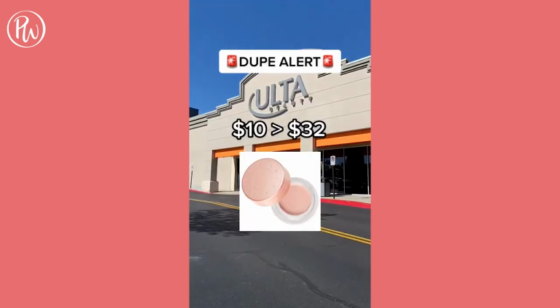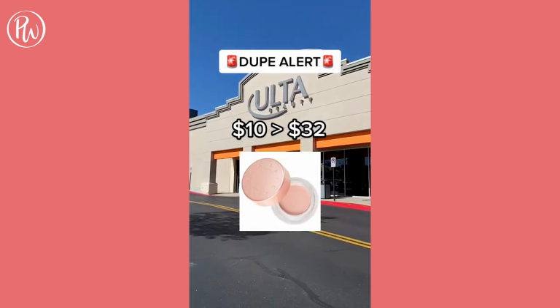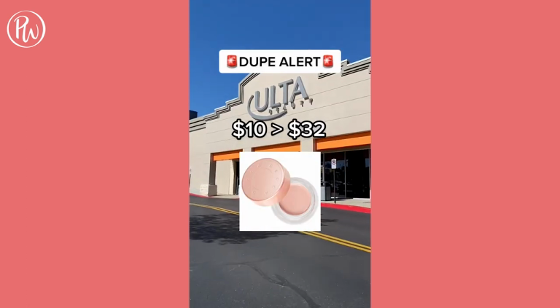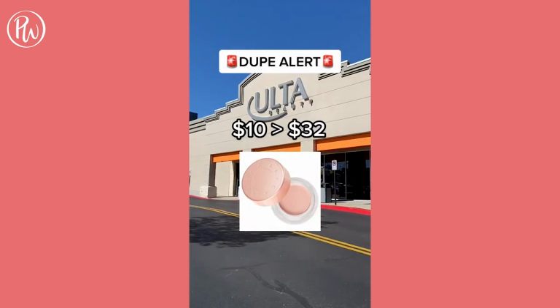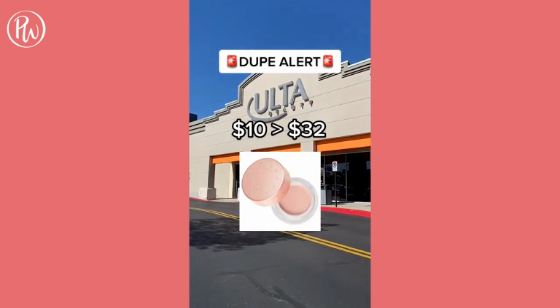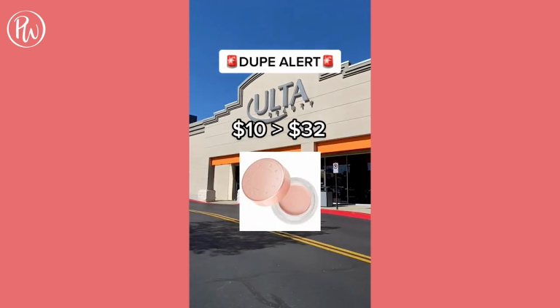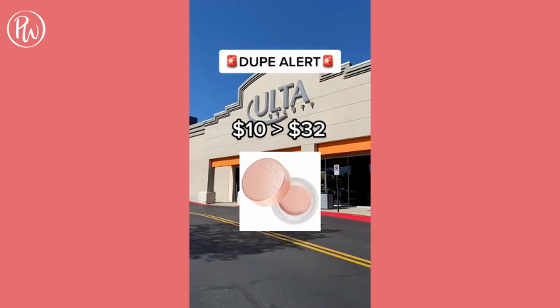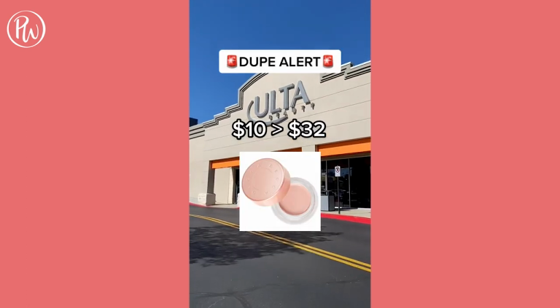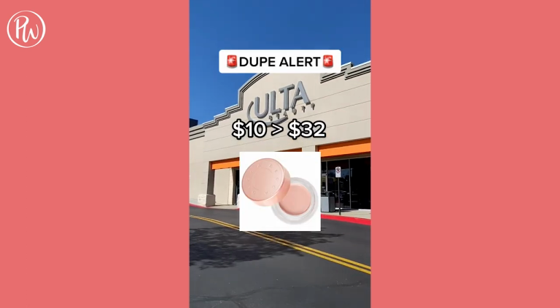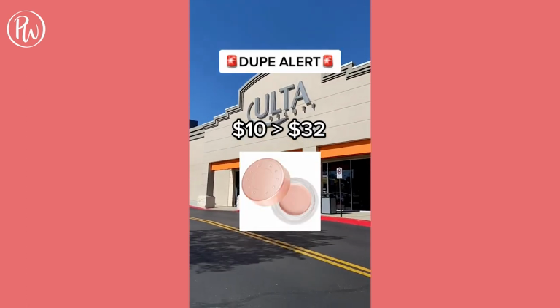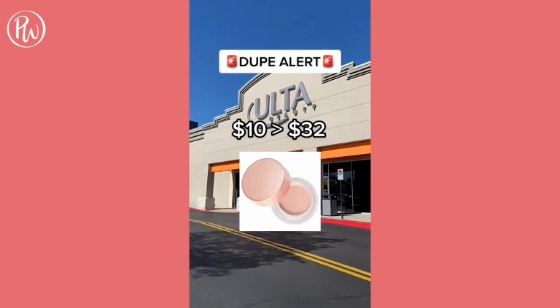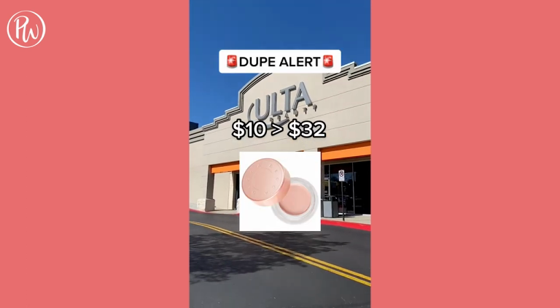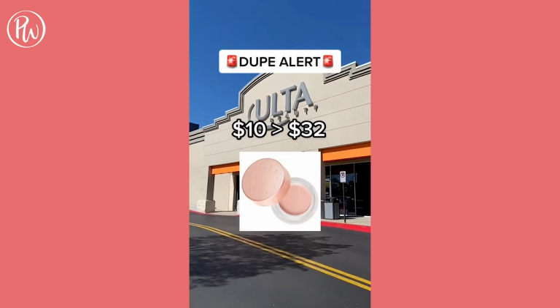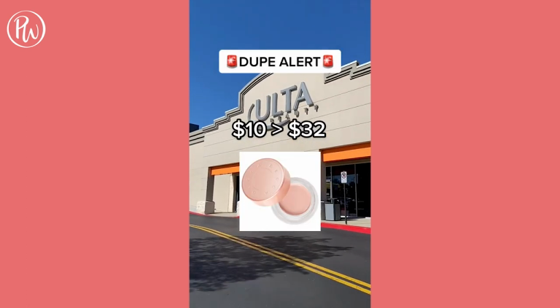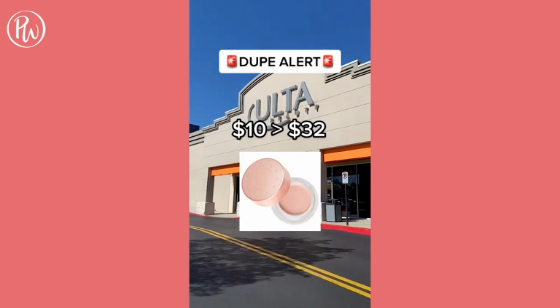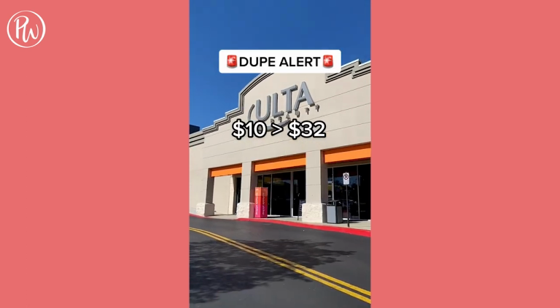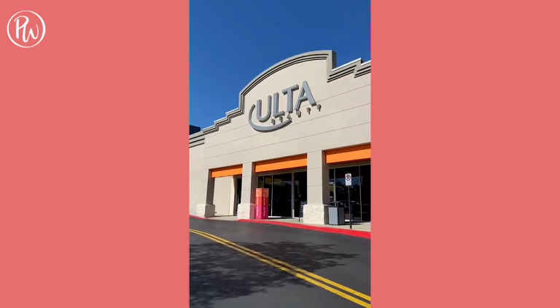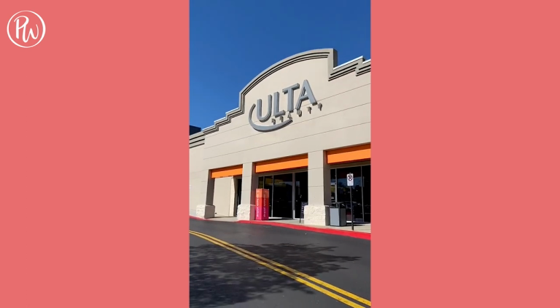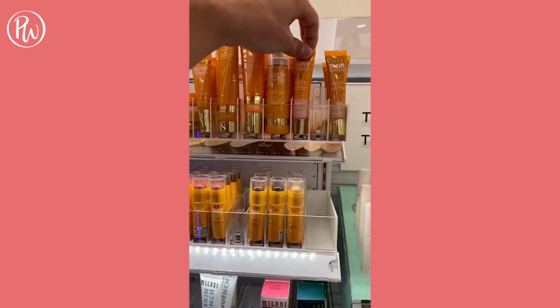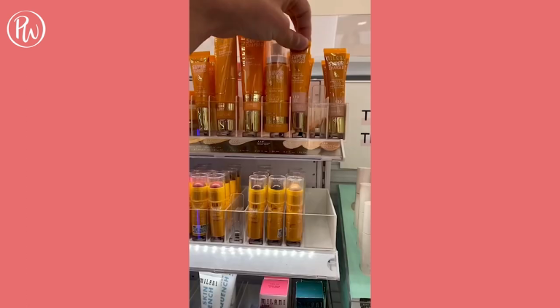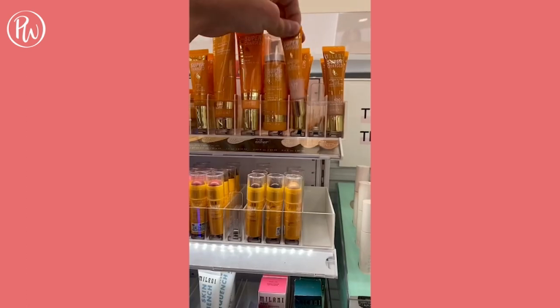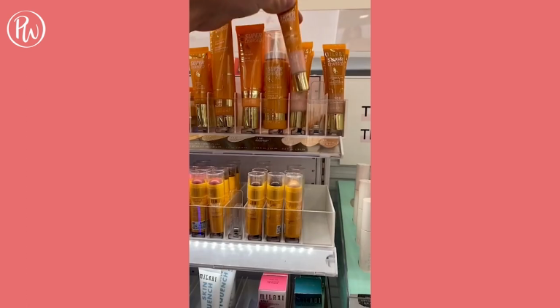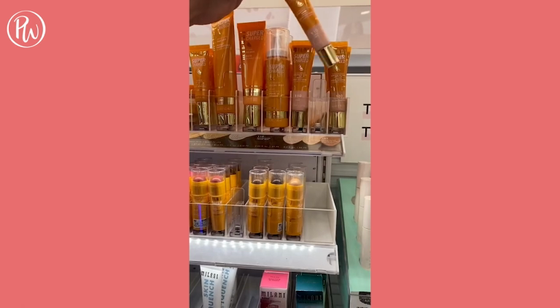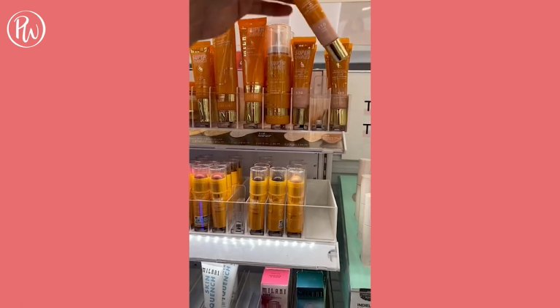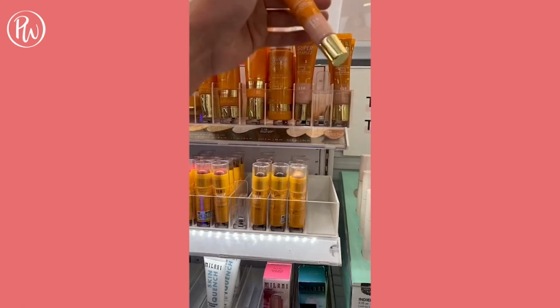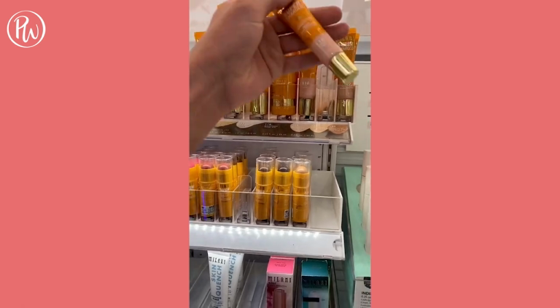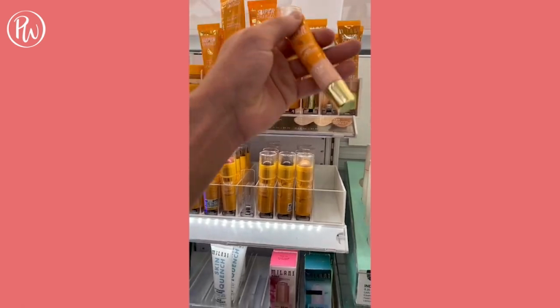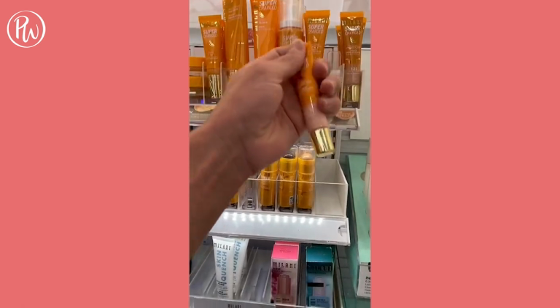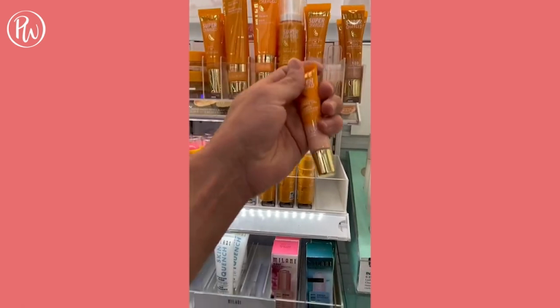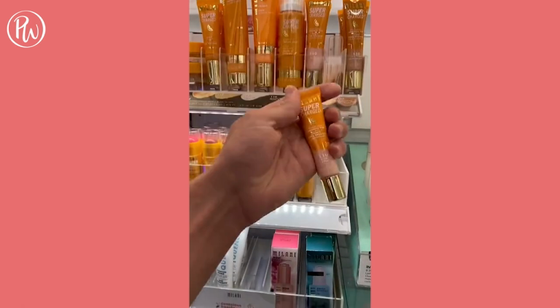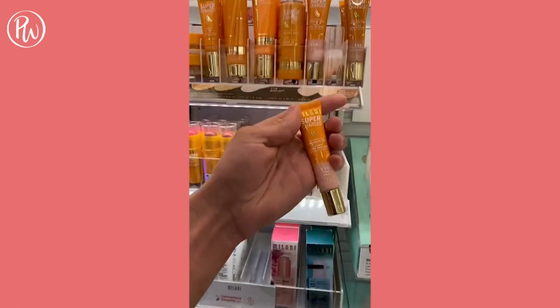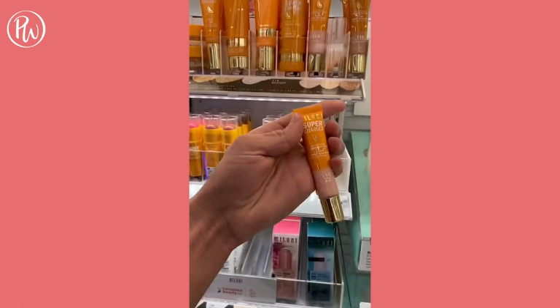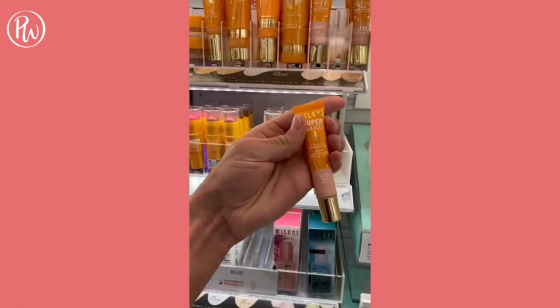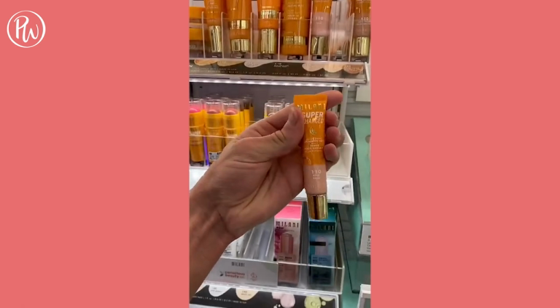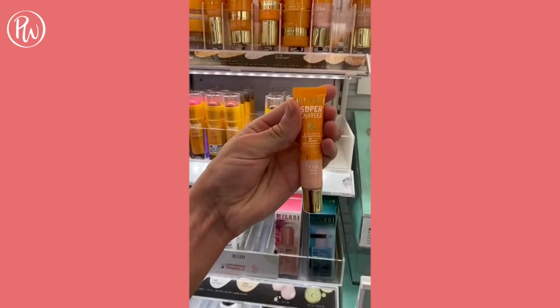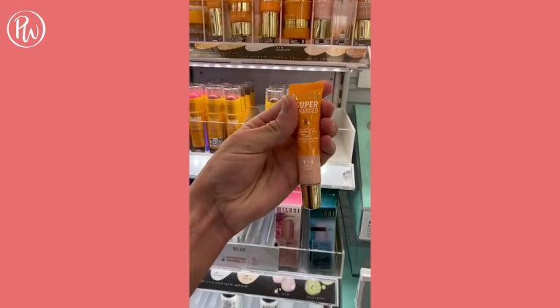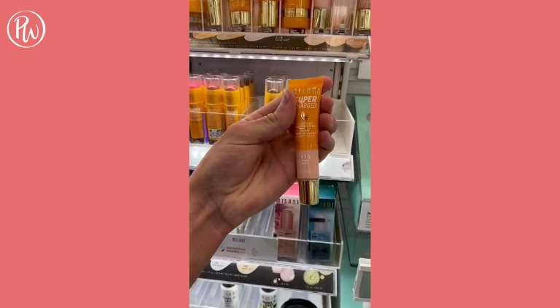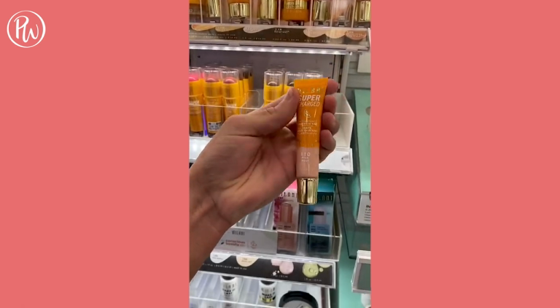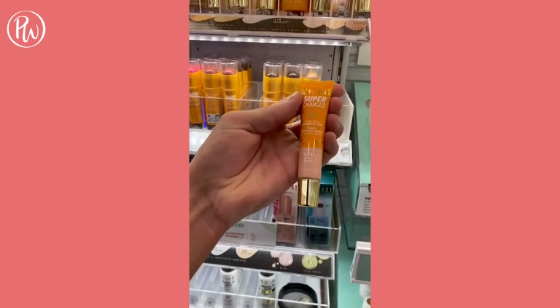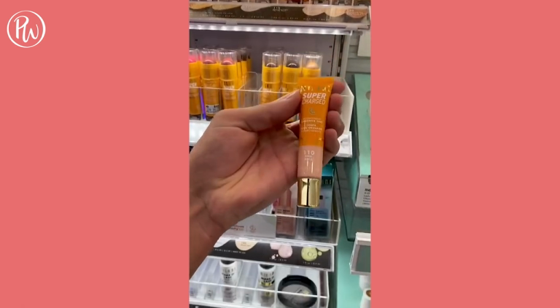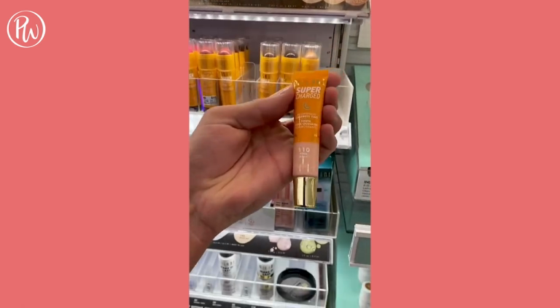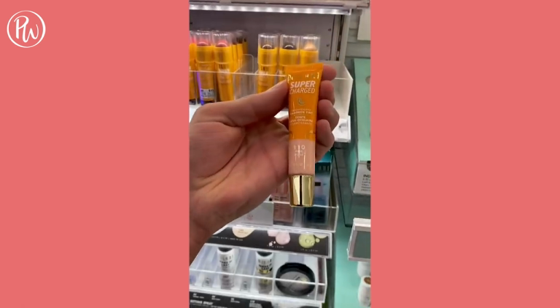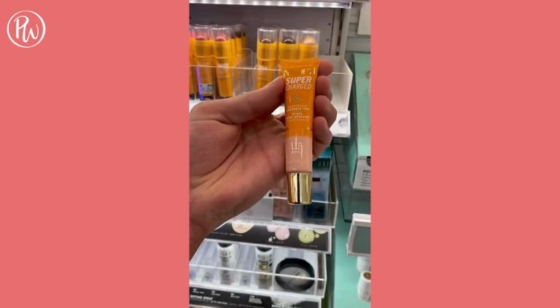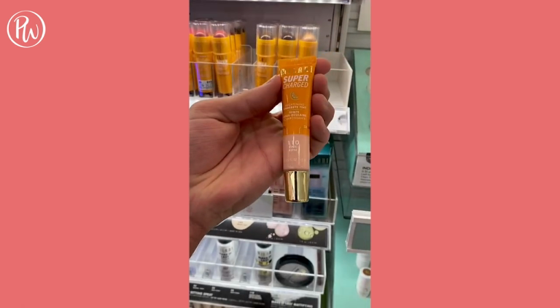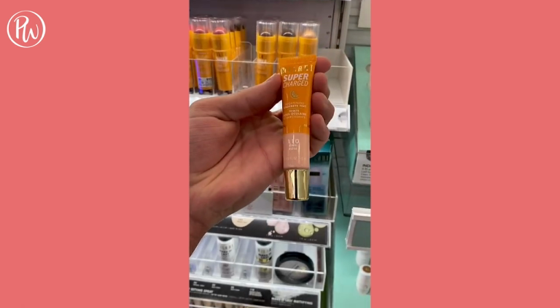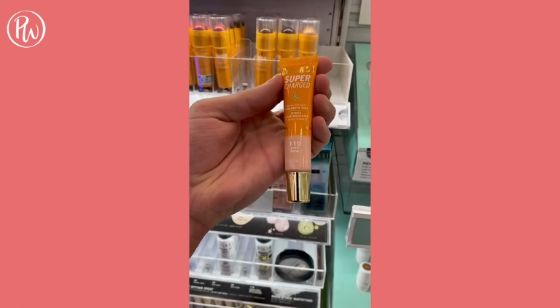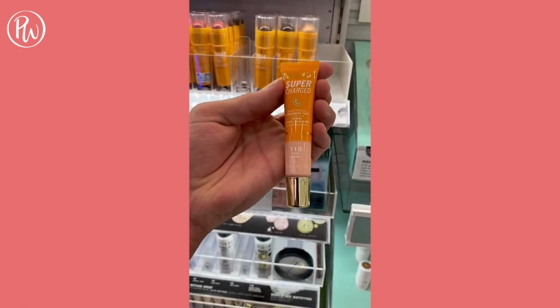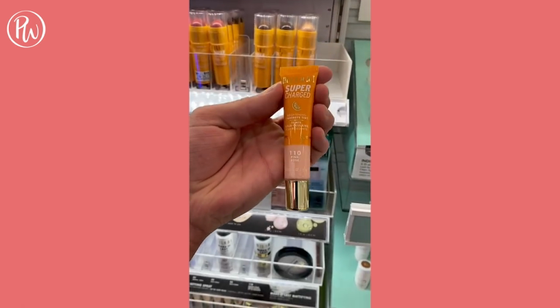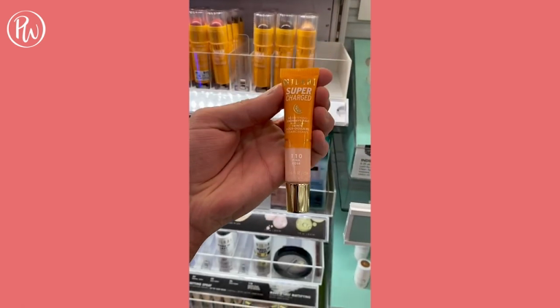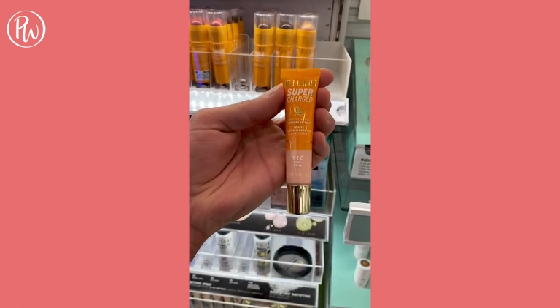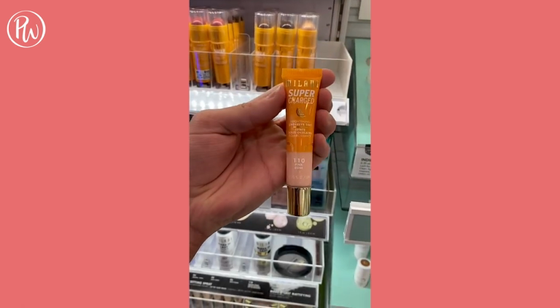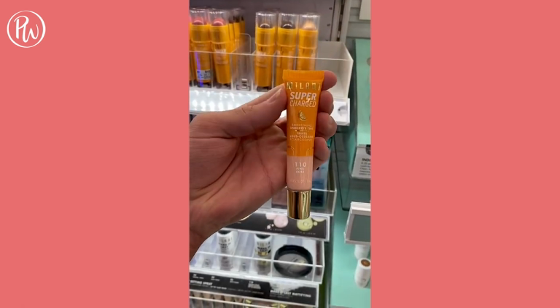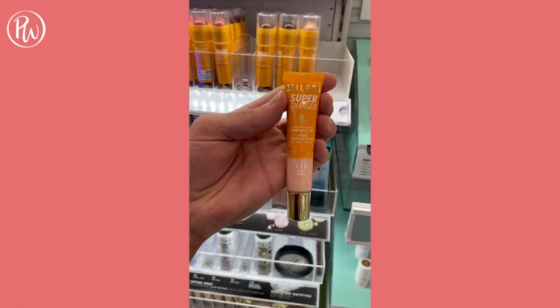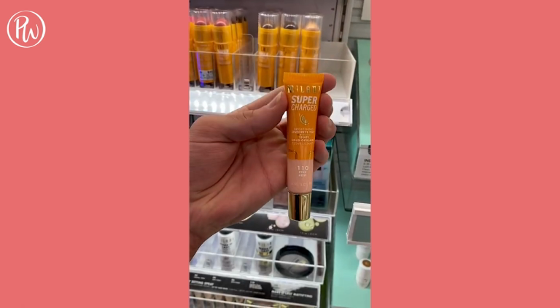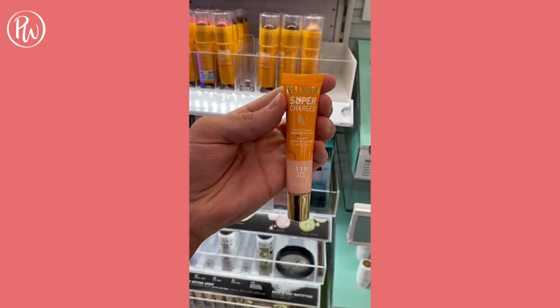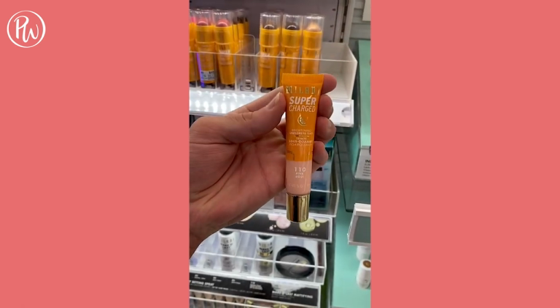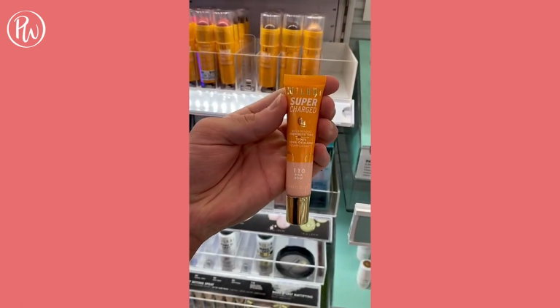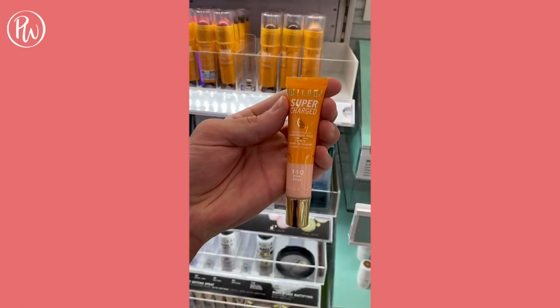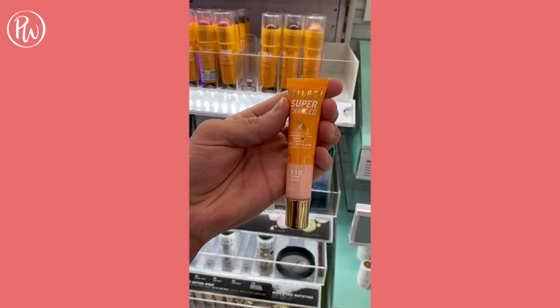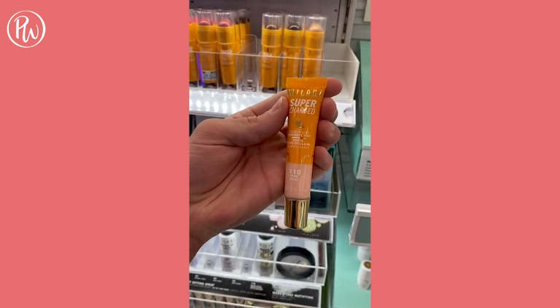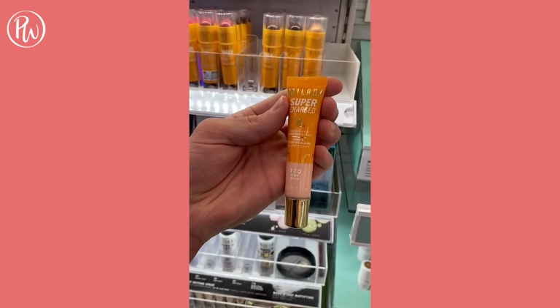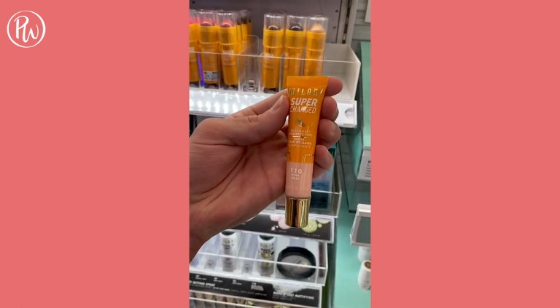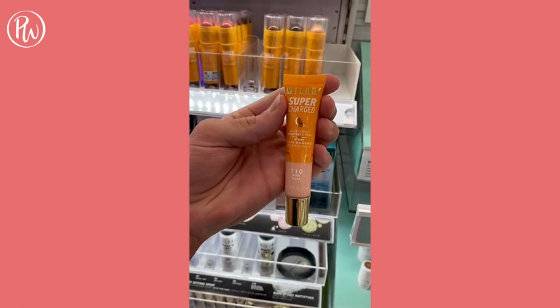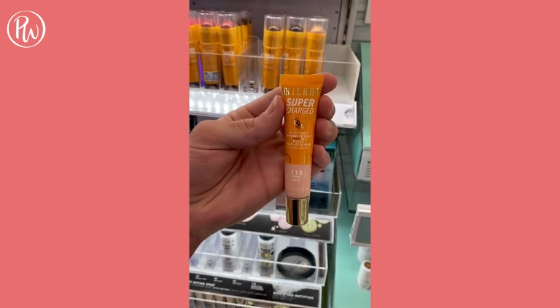Dupe of the day for the viral Becca Under Eye Corrector is Milani's Supercharged Under Eye Tint. You get more product for less money, and a little goes a long way.